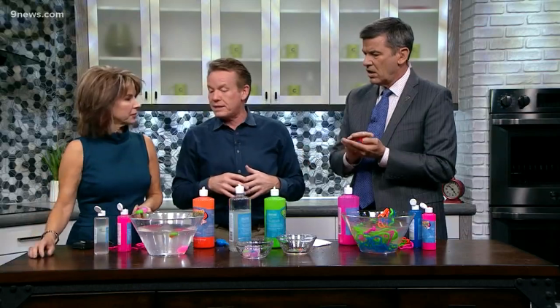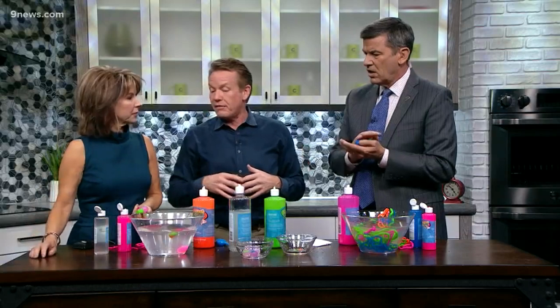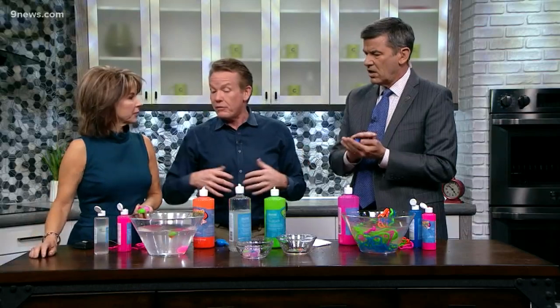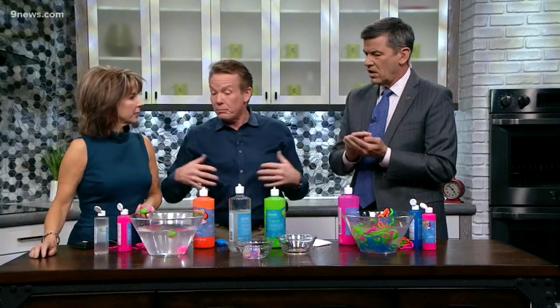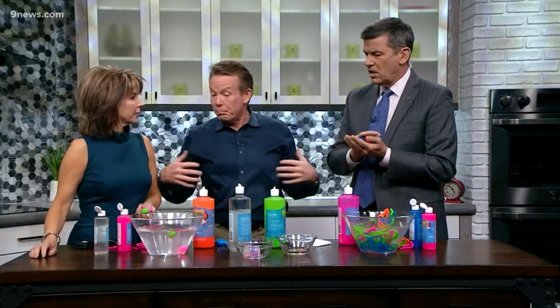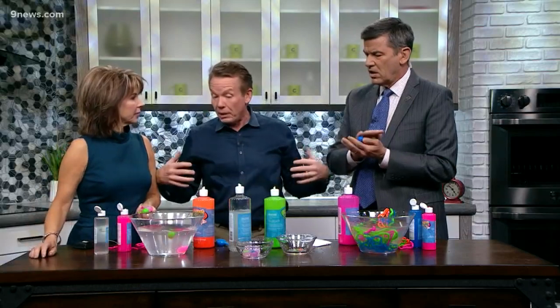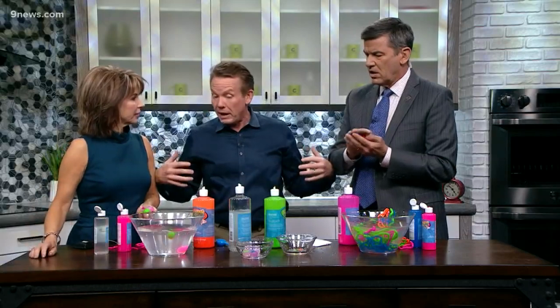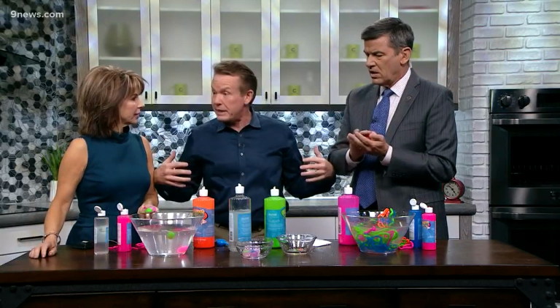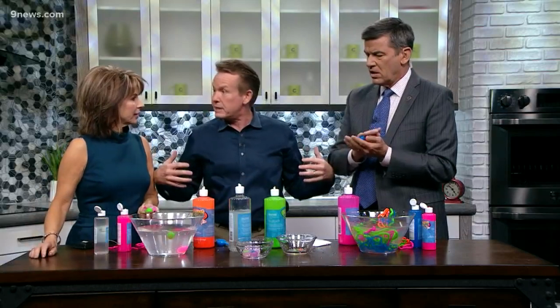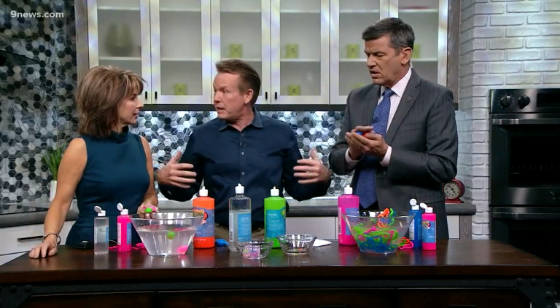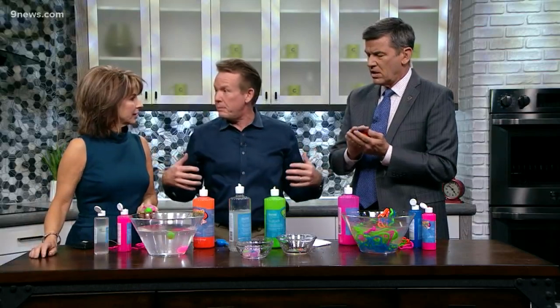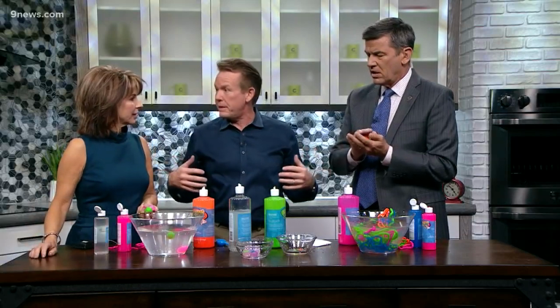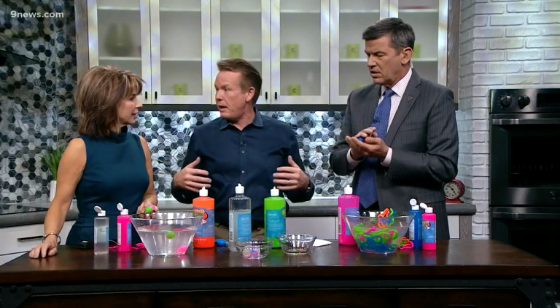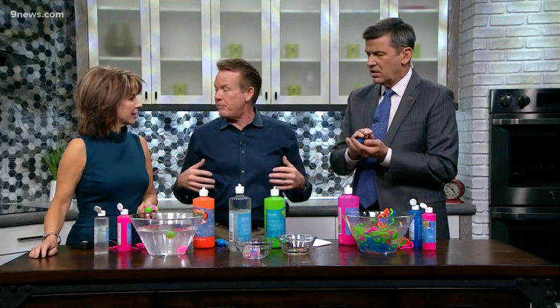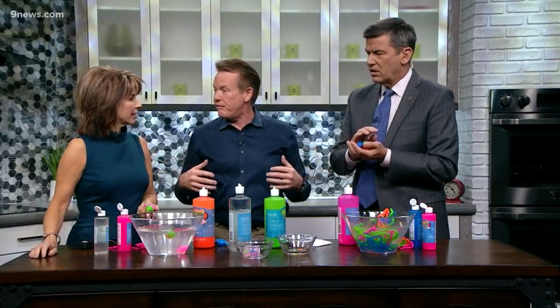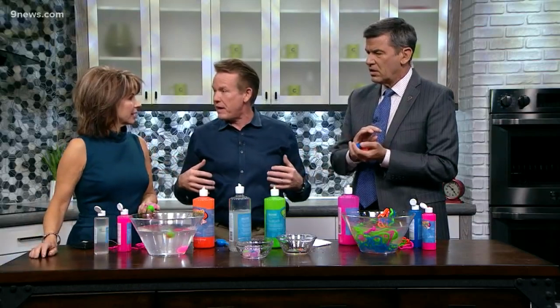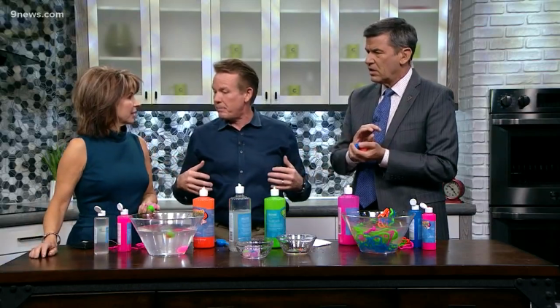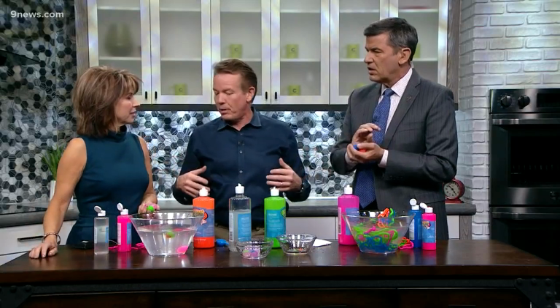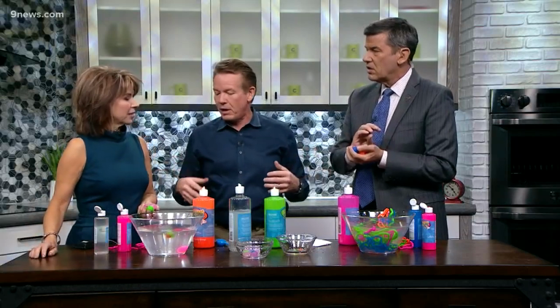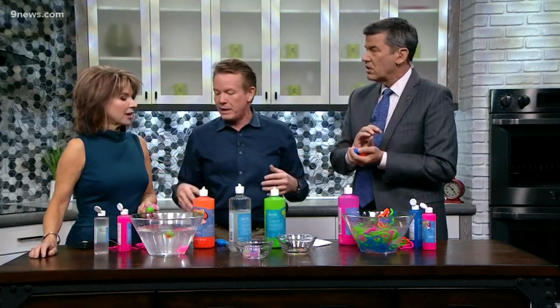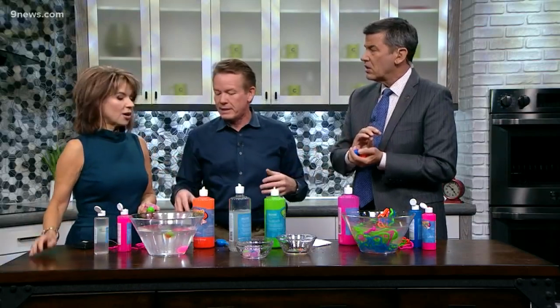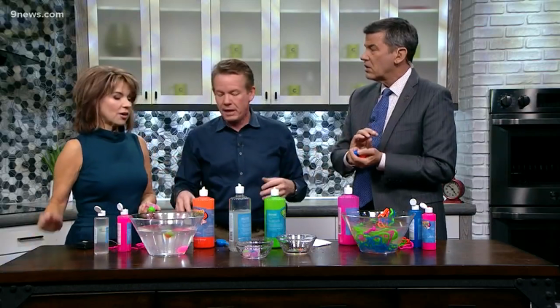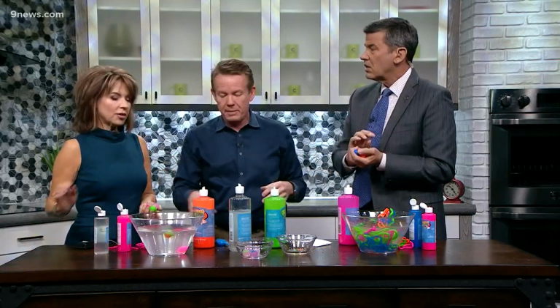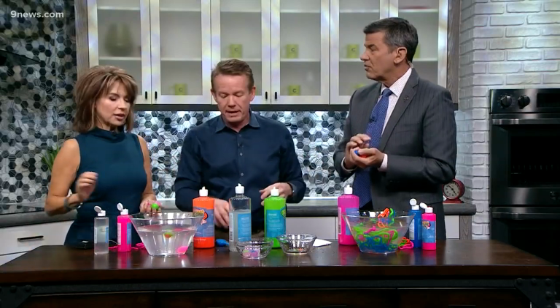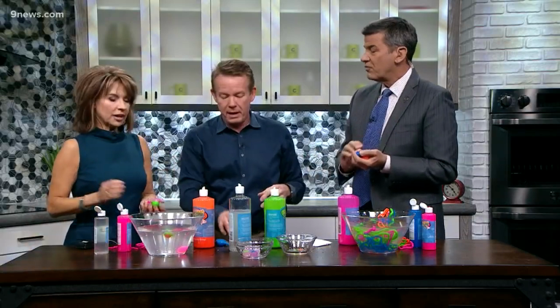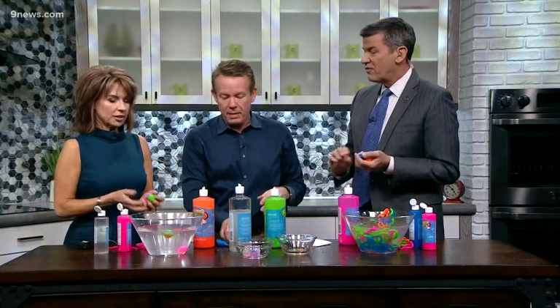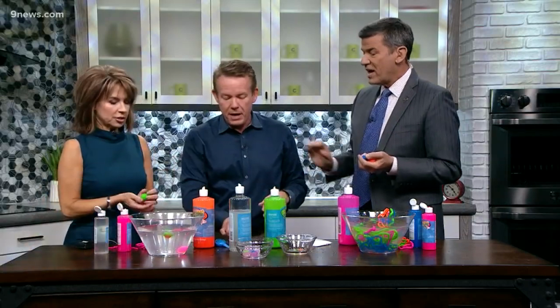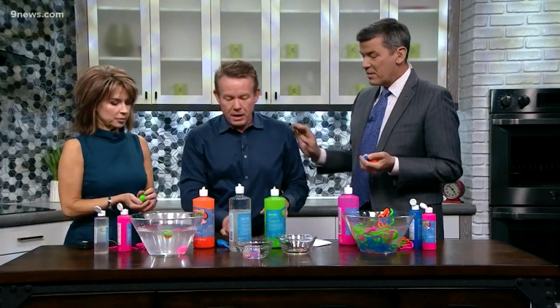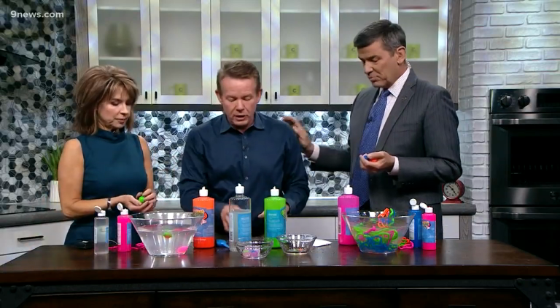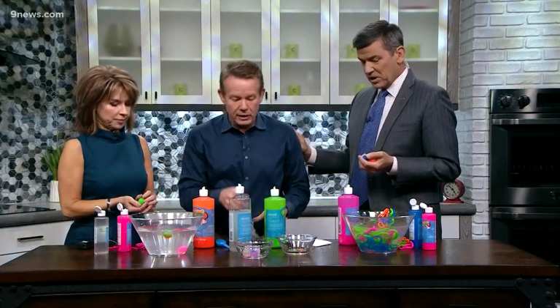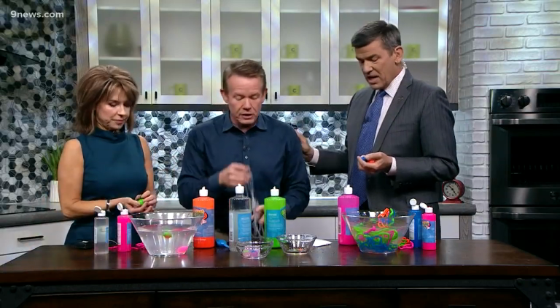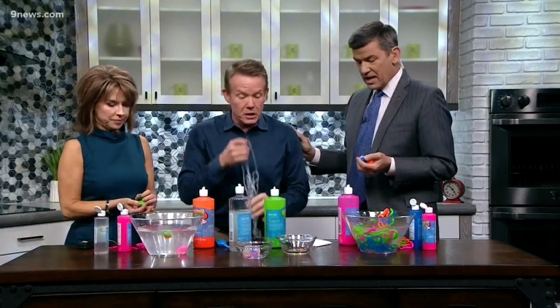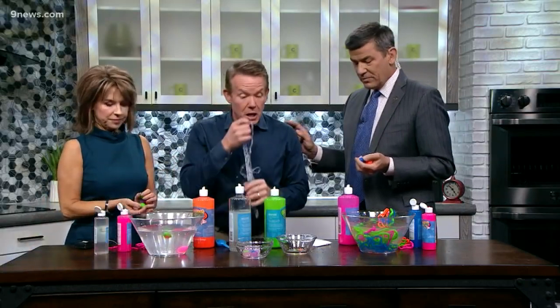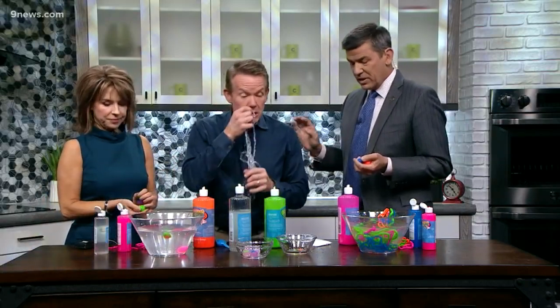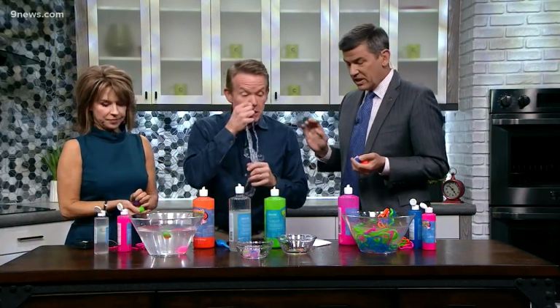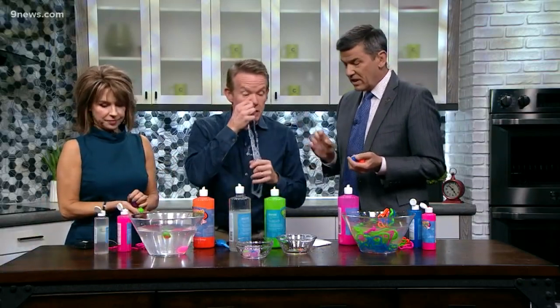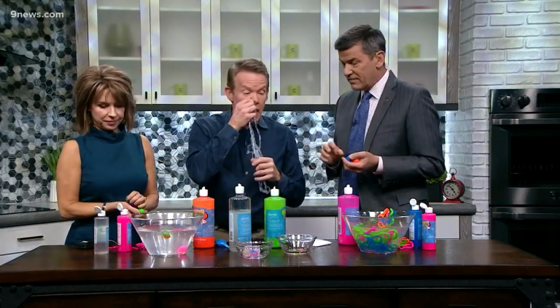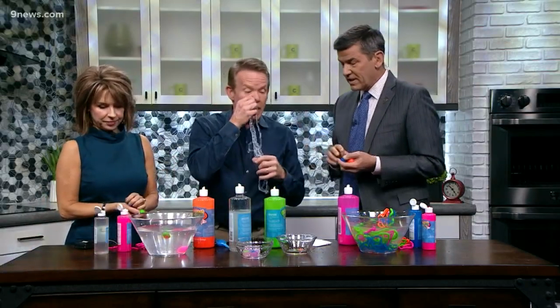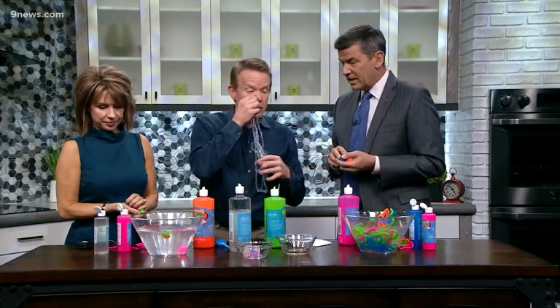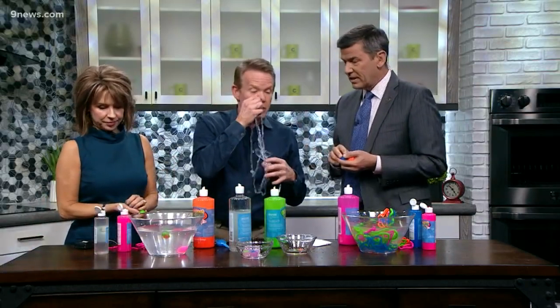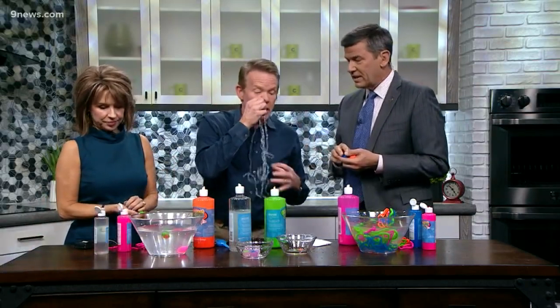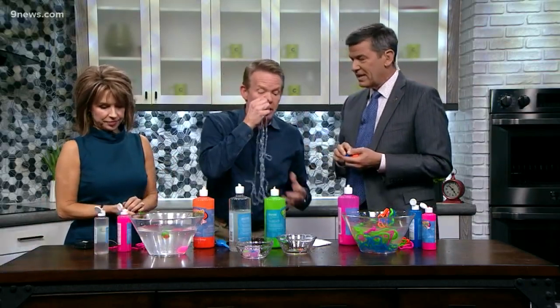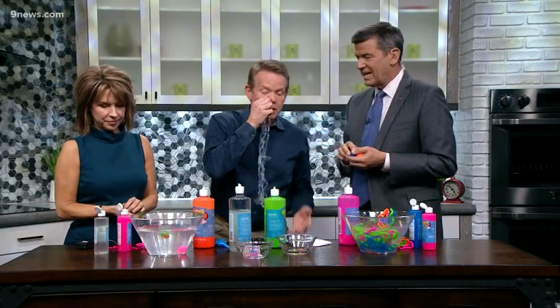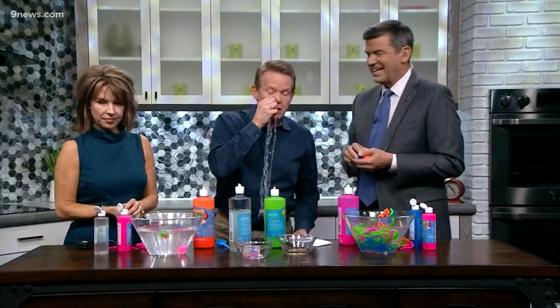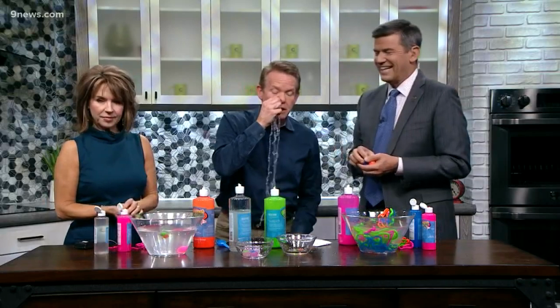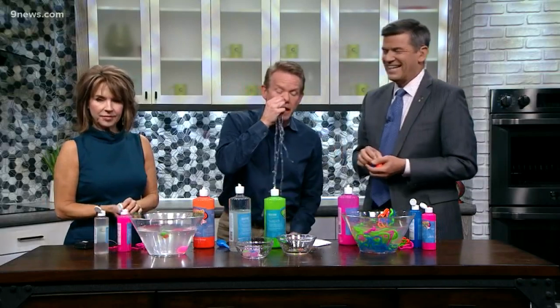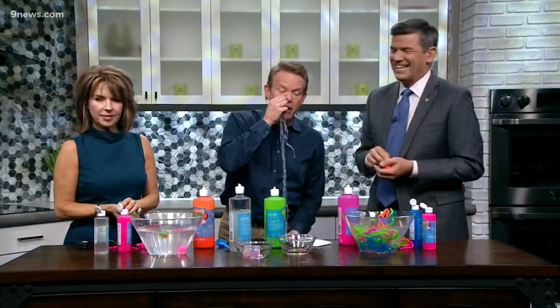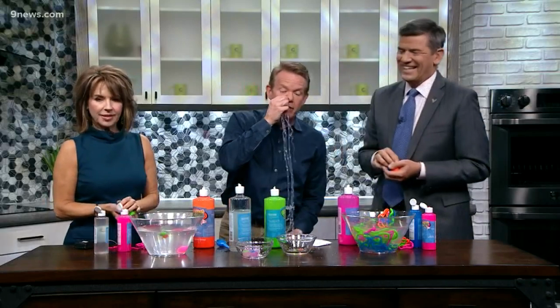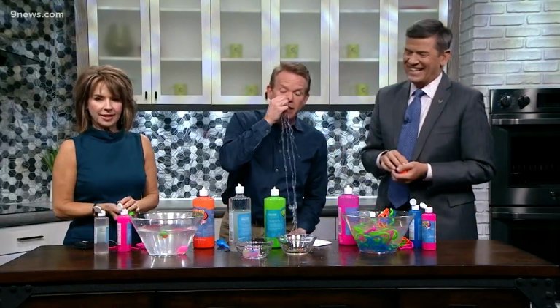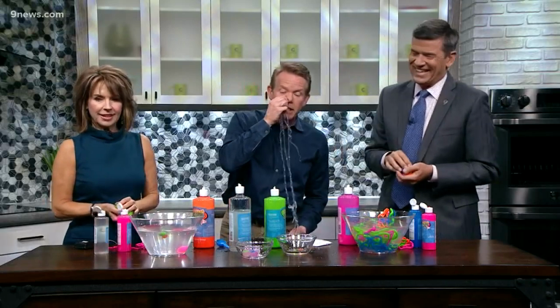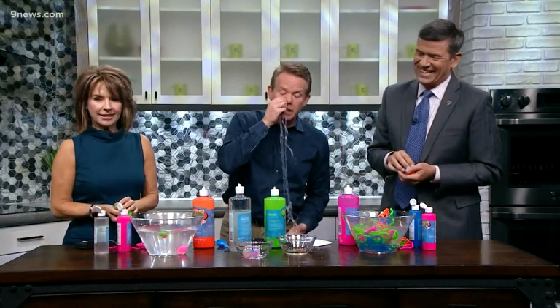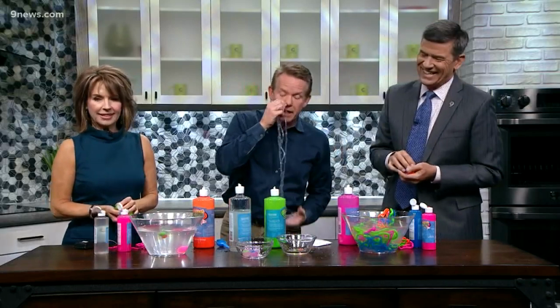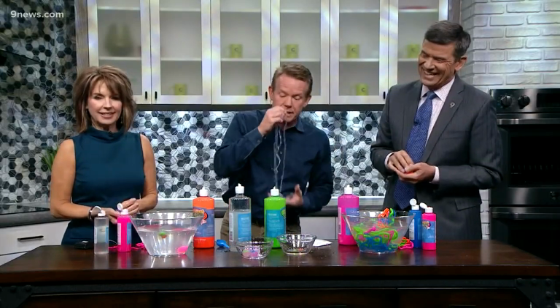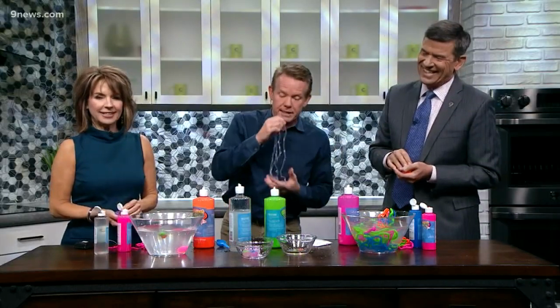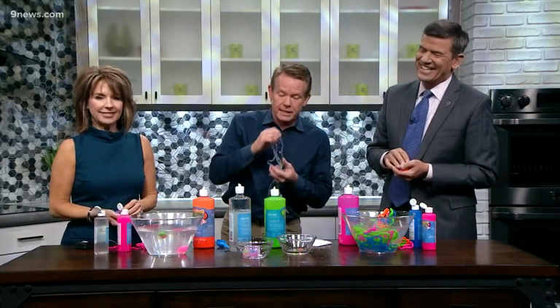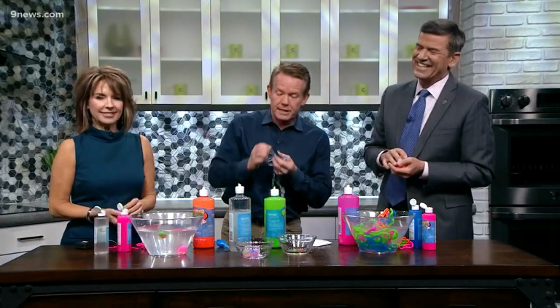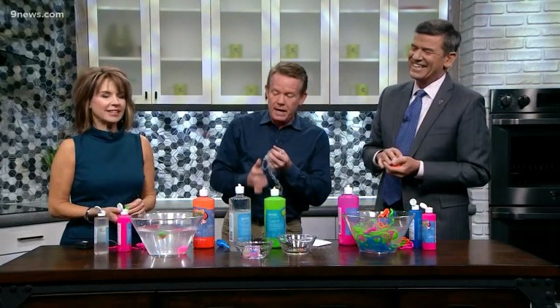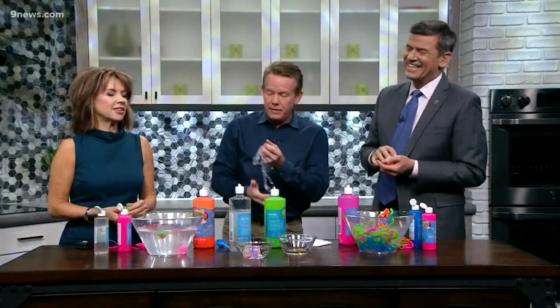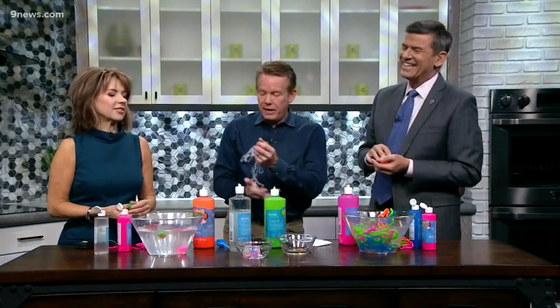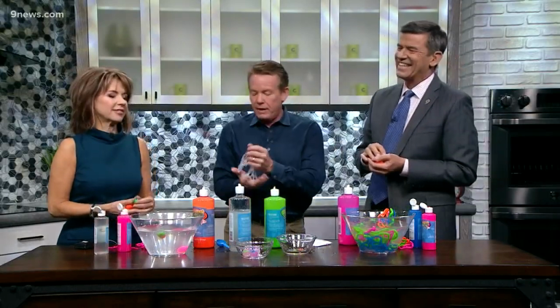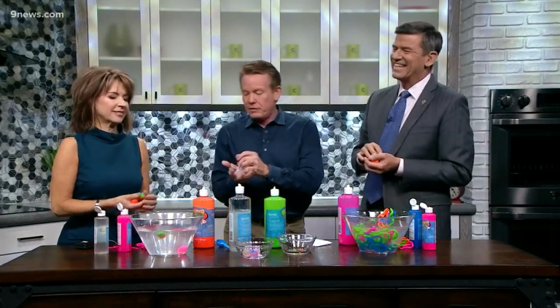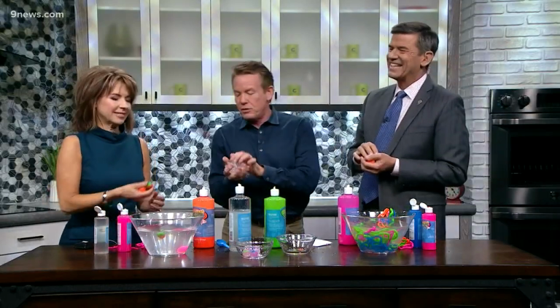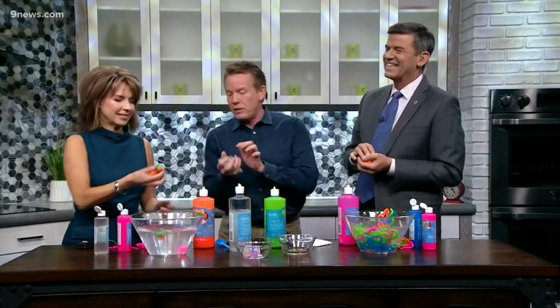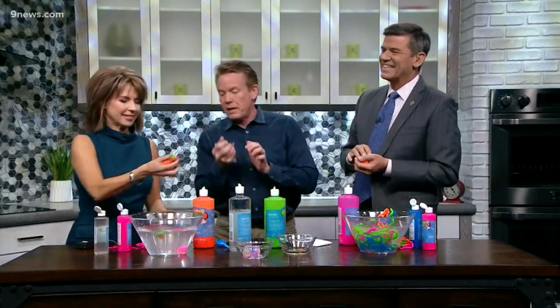Fake blood is coming up next! Every kid likes this — they love to do that.